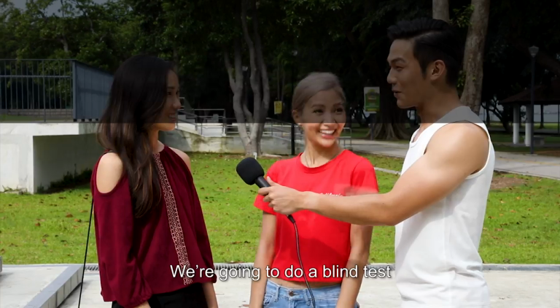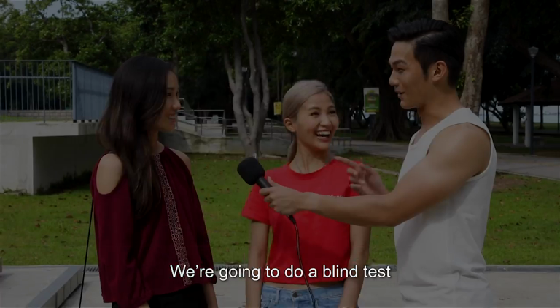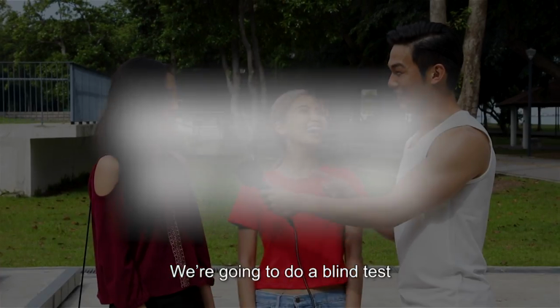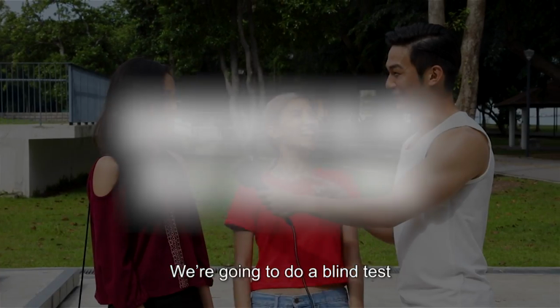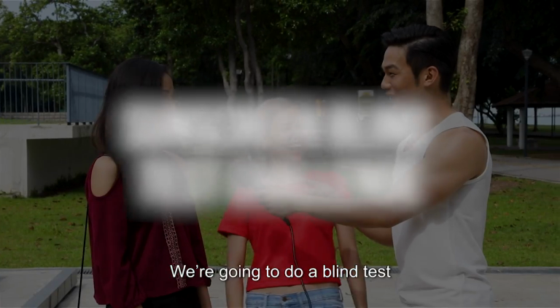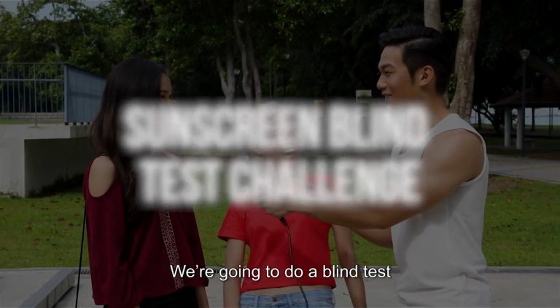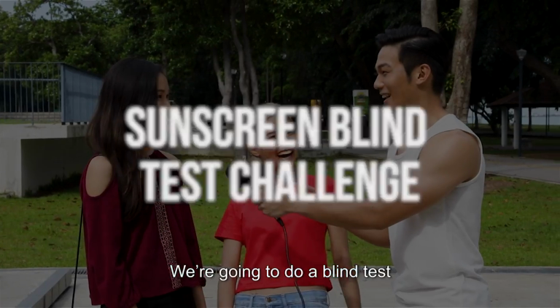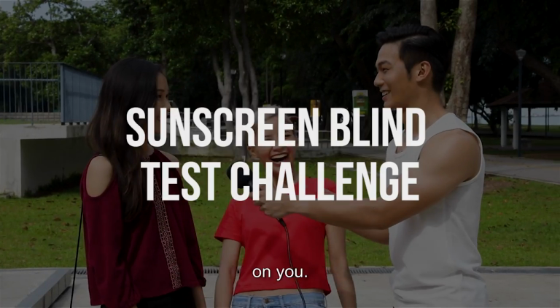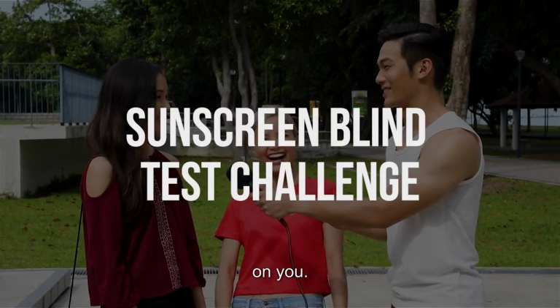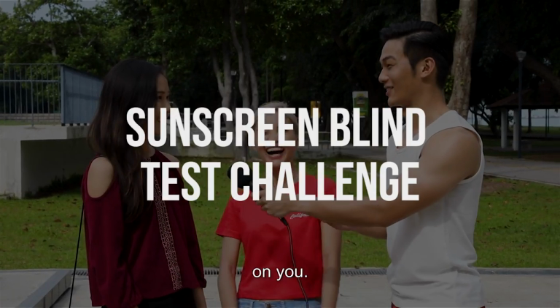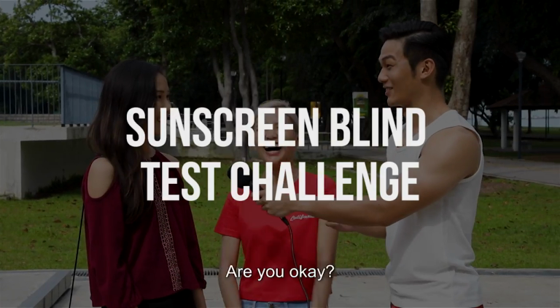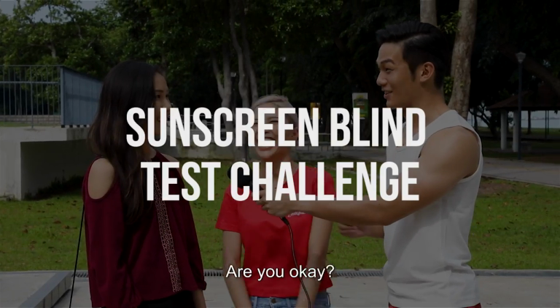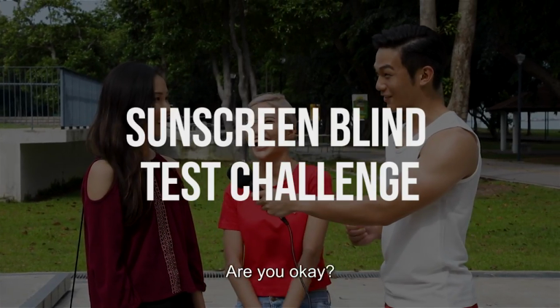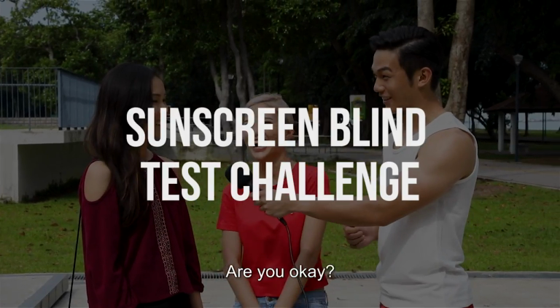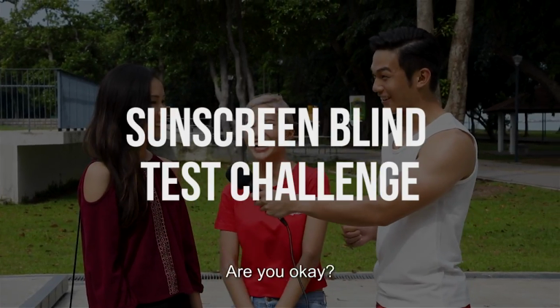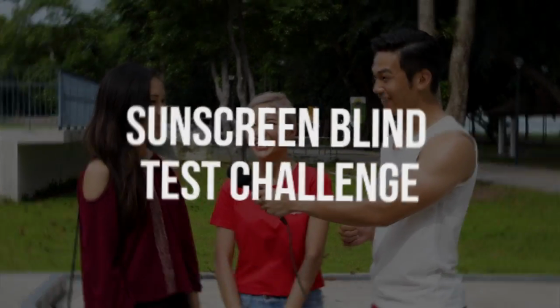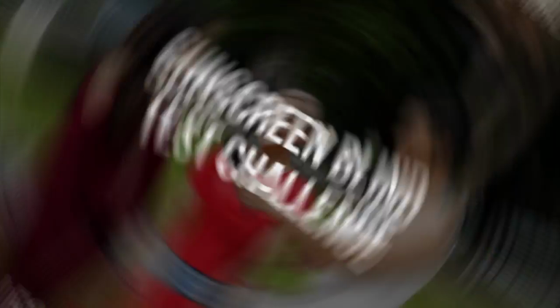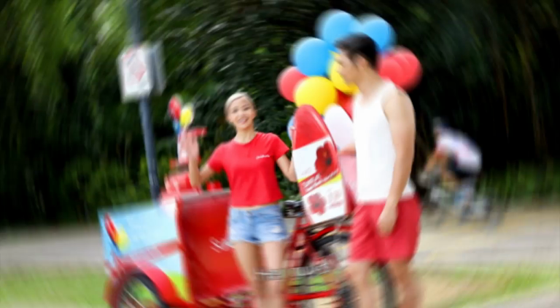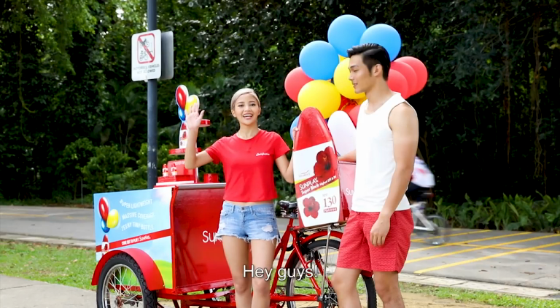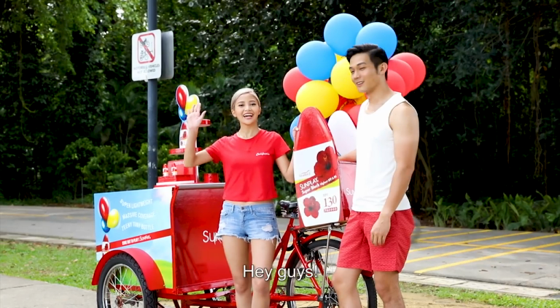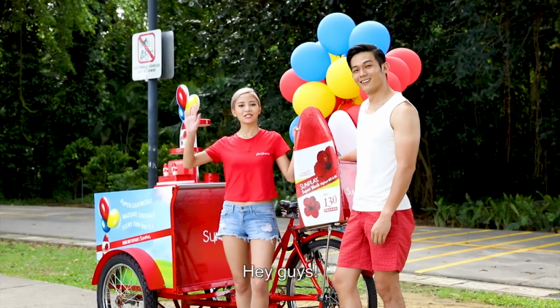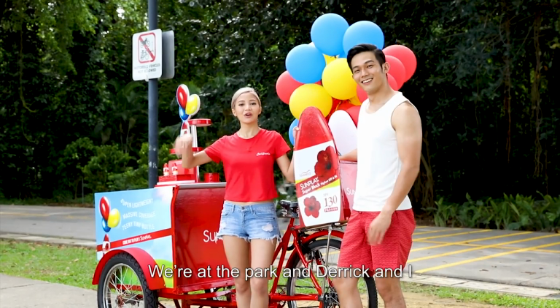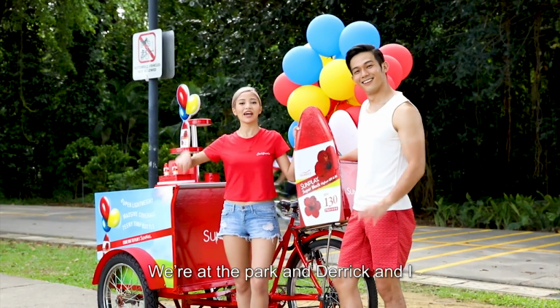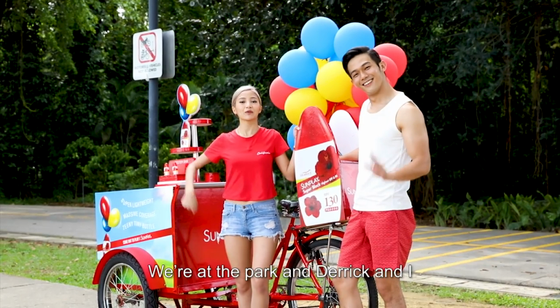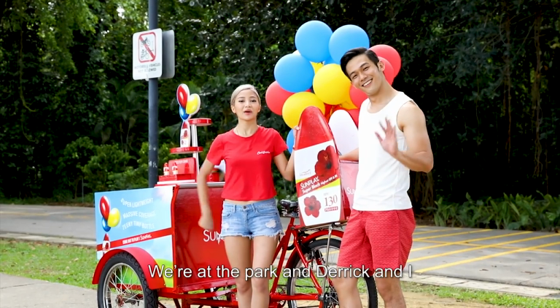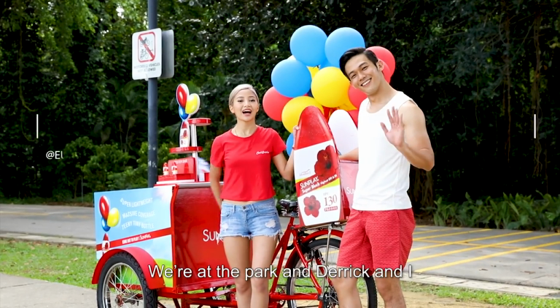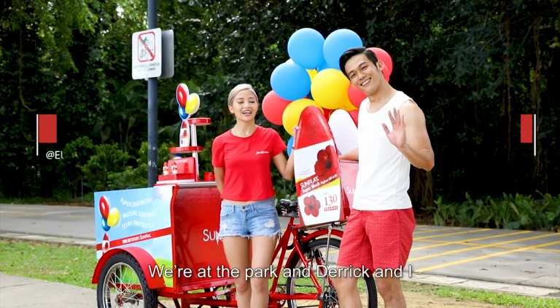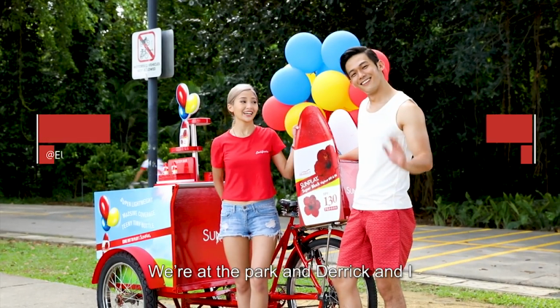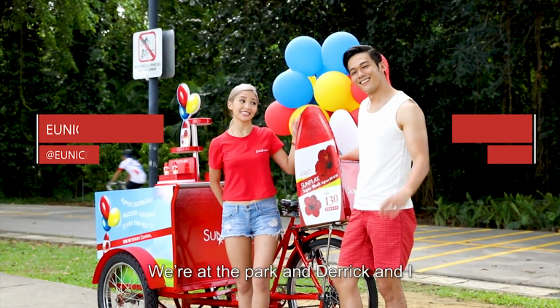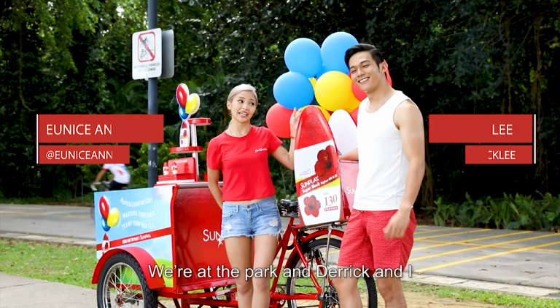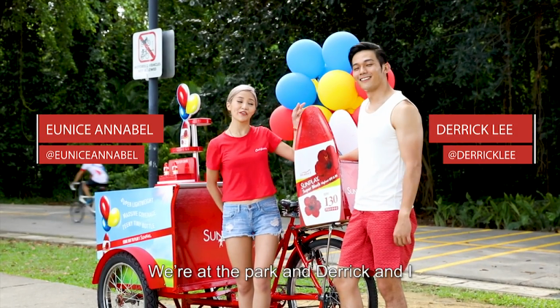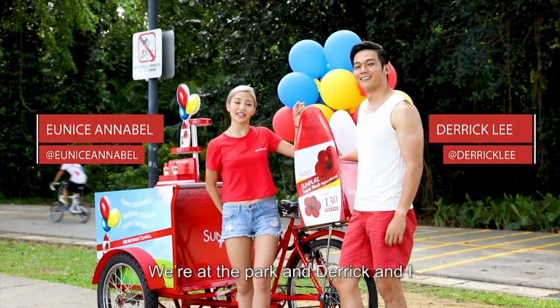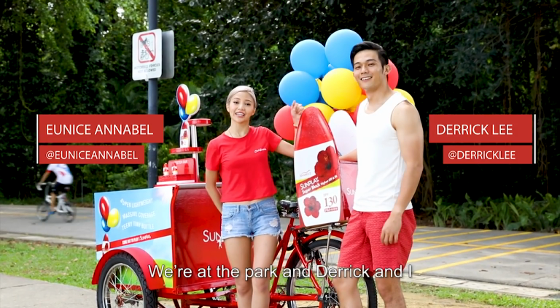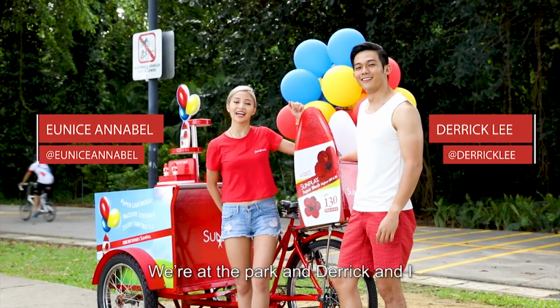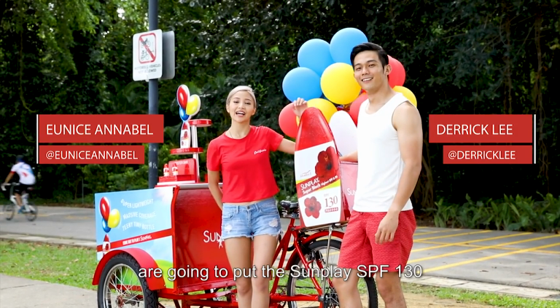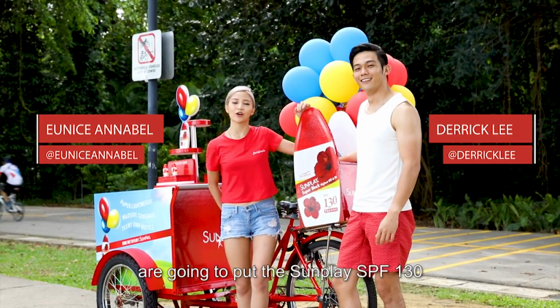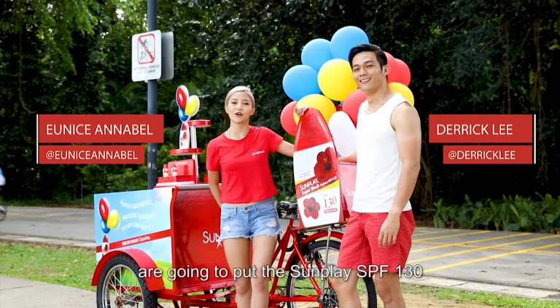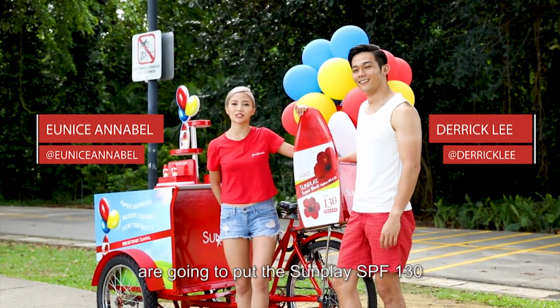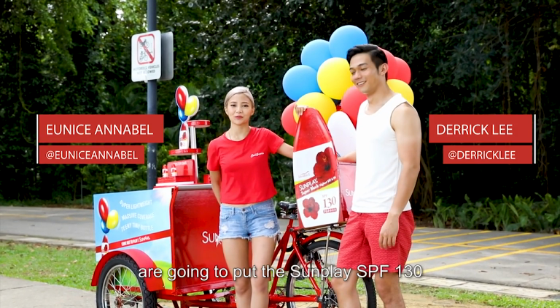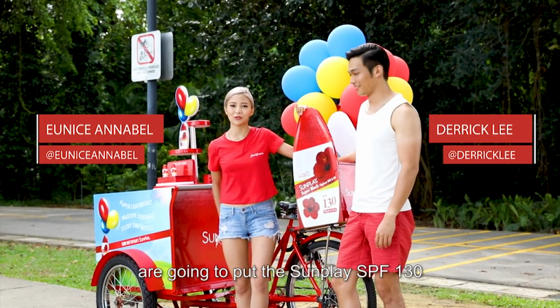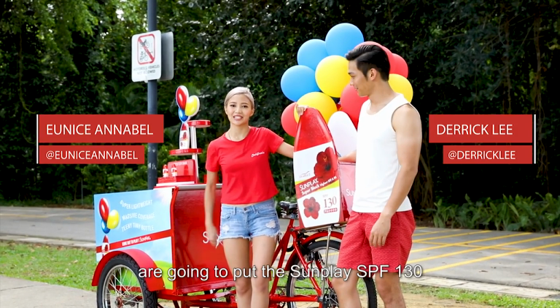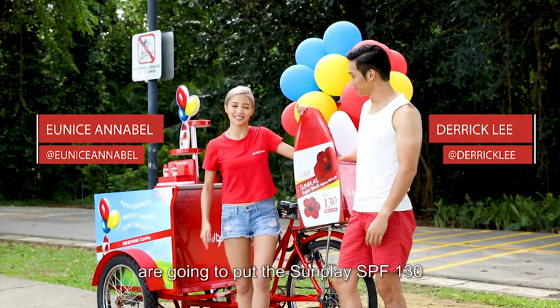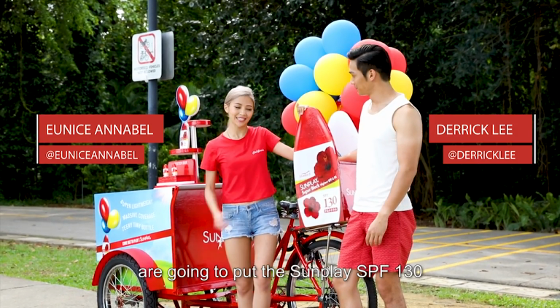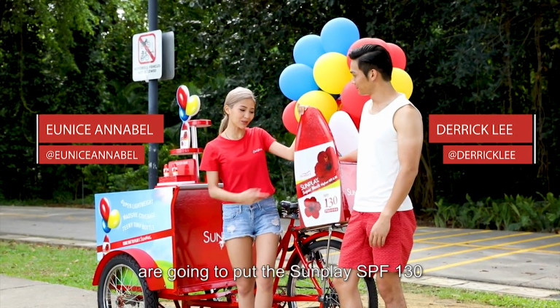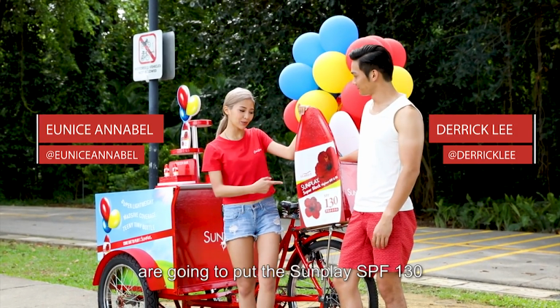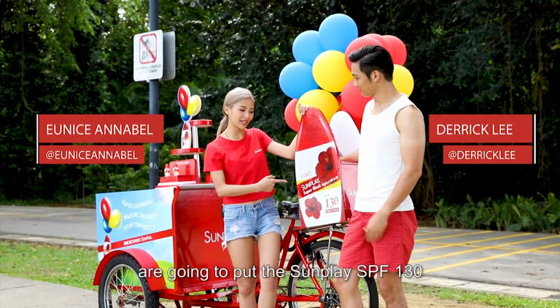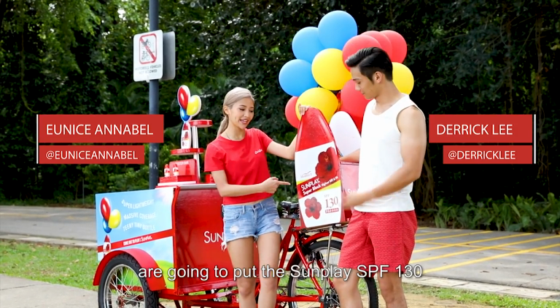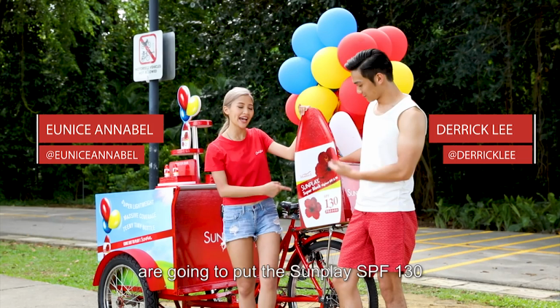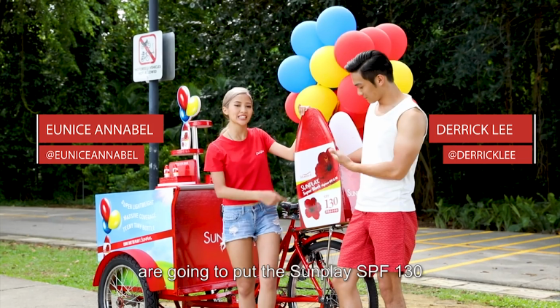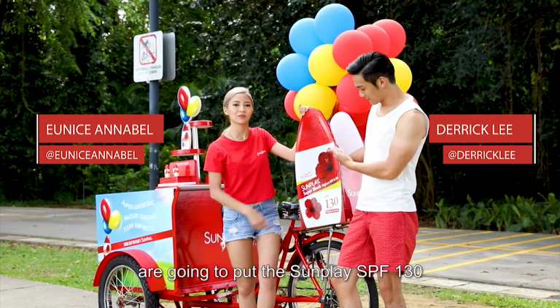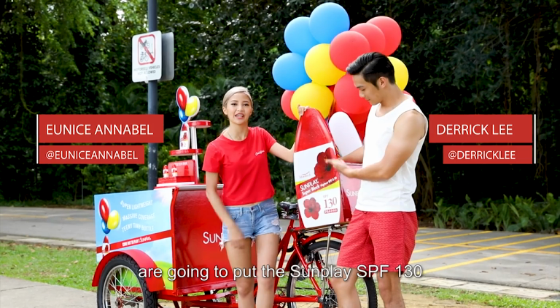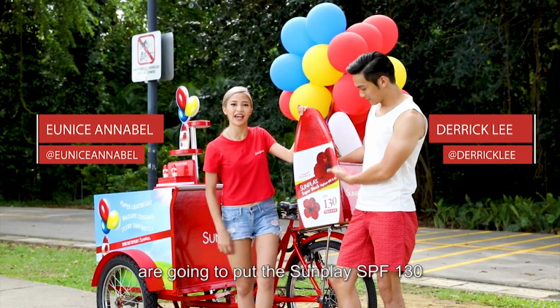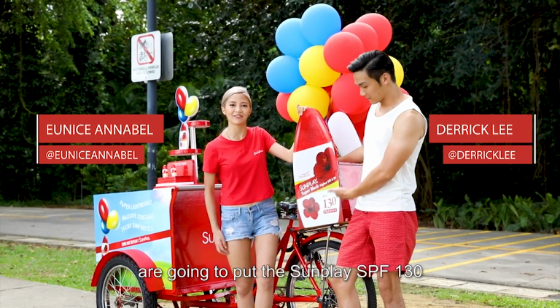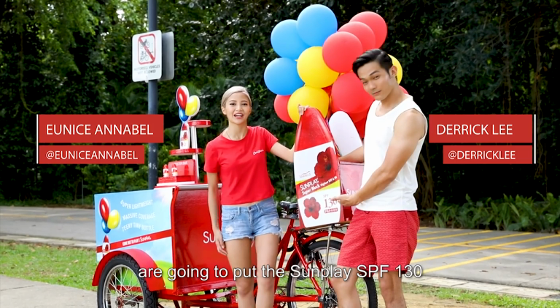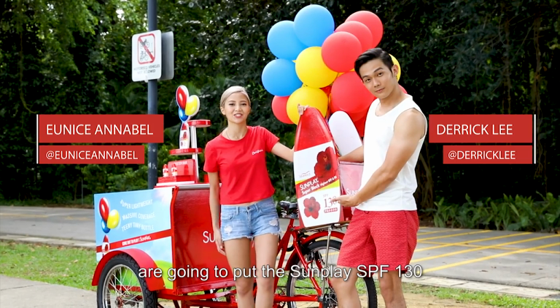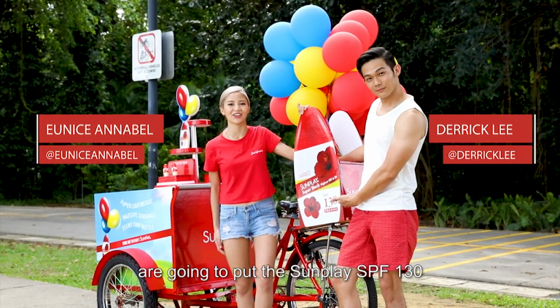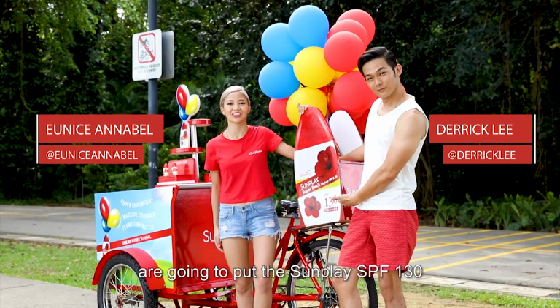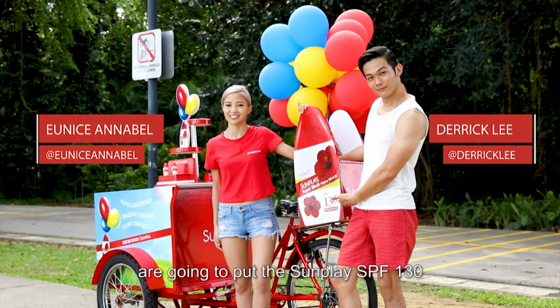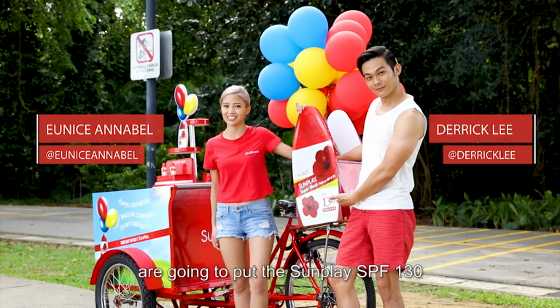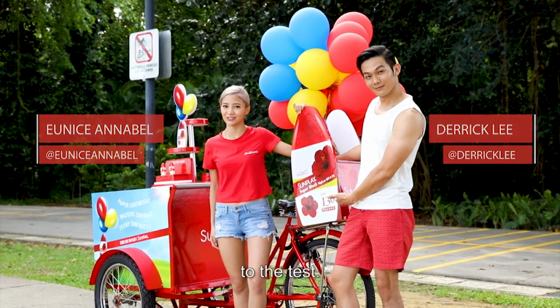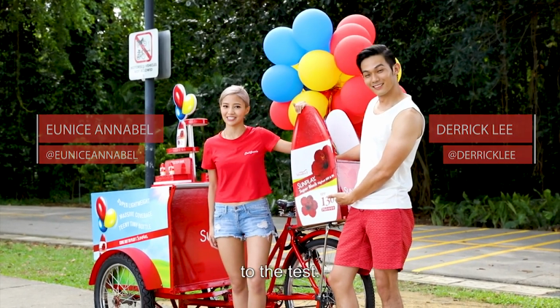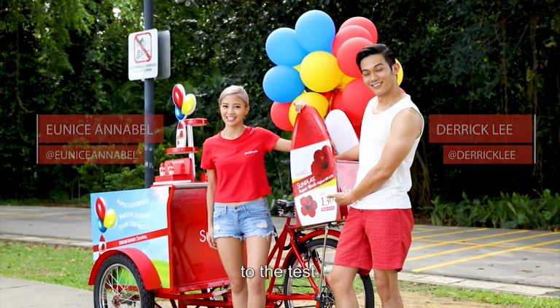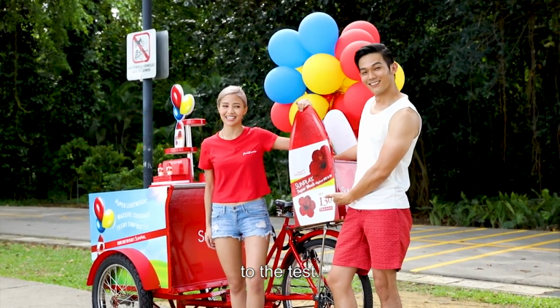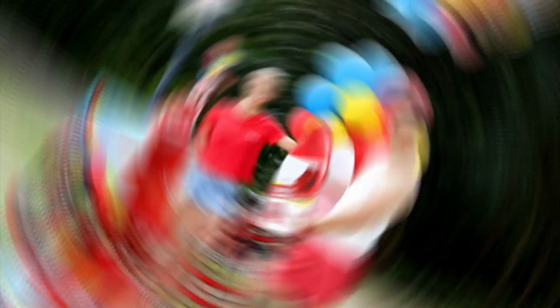We're going to do a blind test on here. Hey guys, we're at the park and Derek and I are going to put the Sunplay SPF 130 to the test.